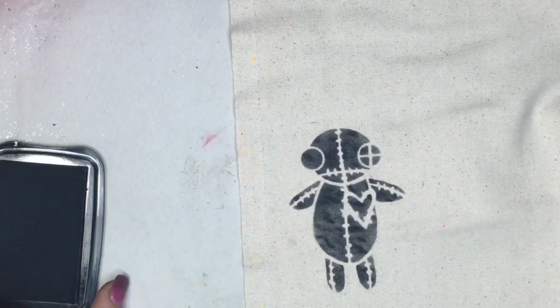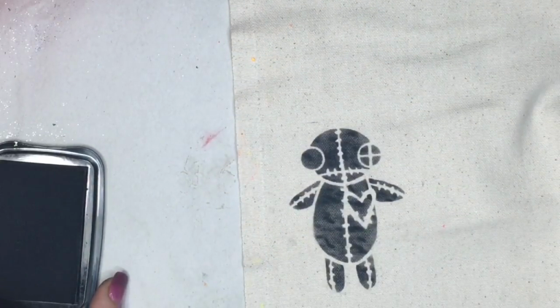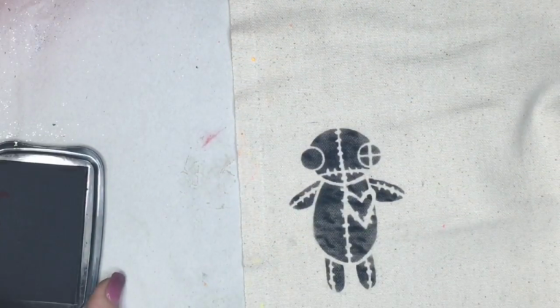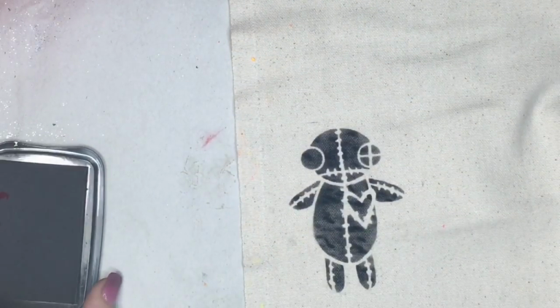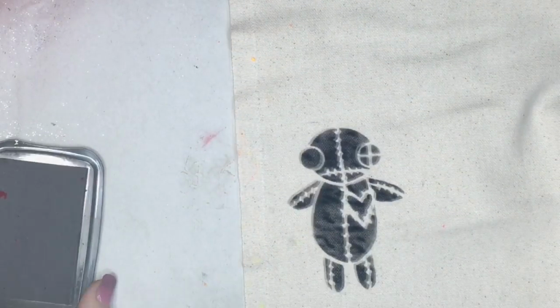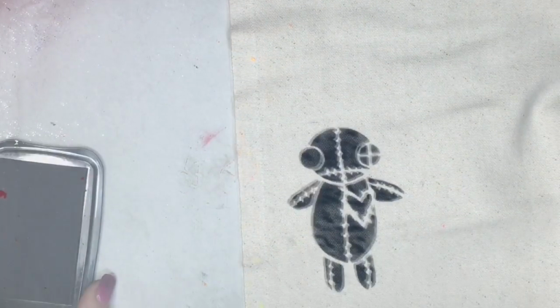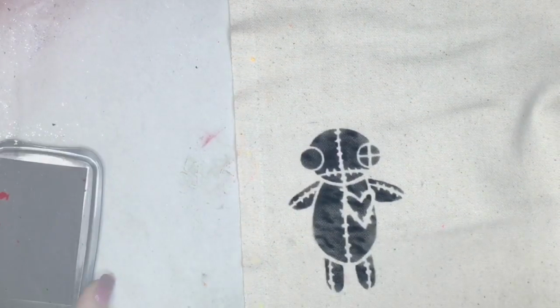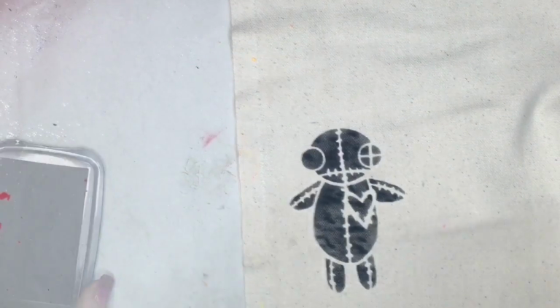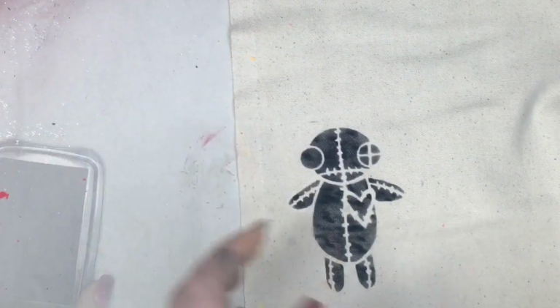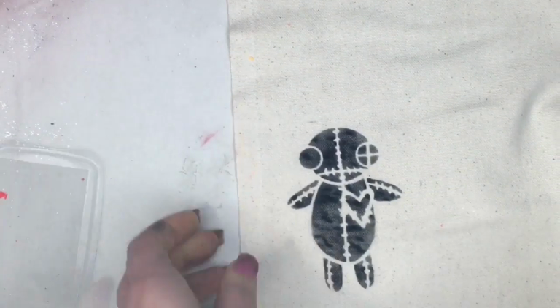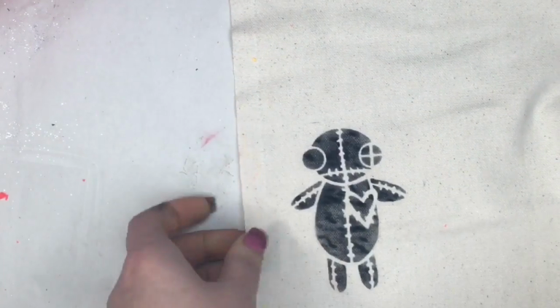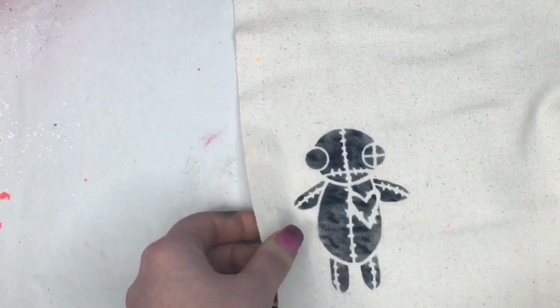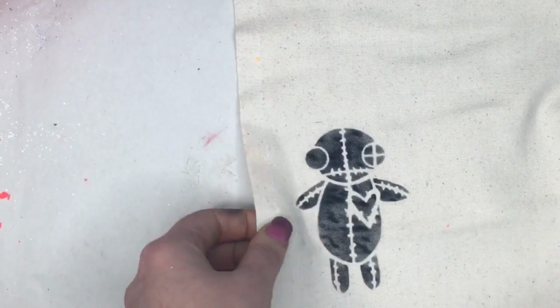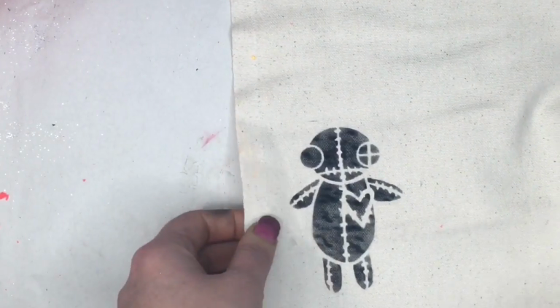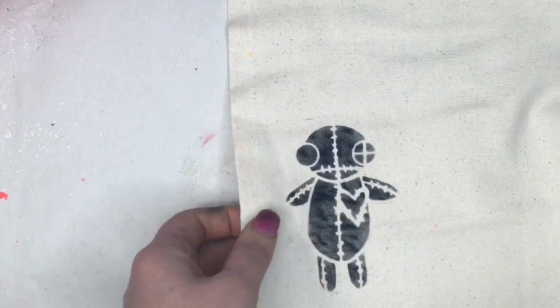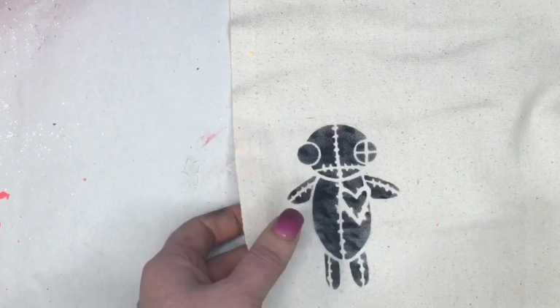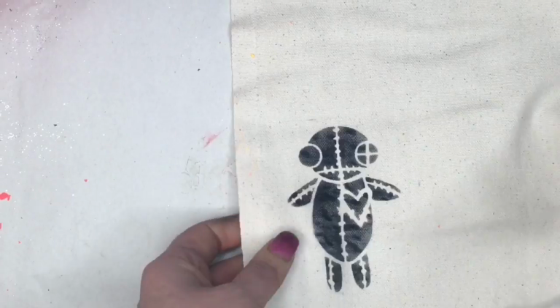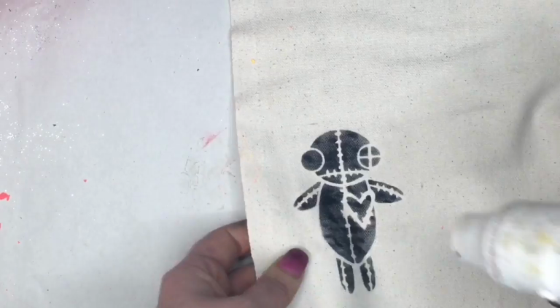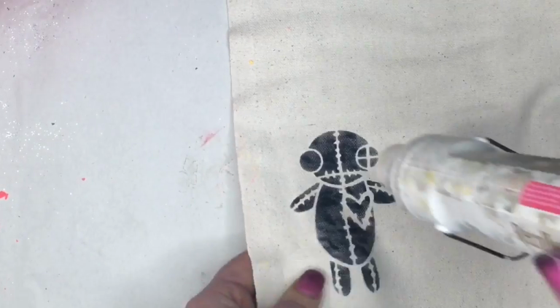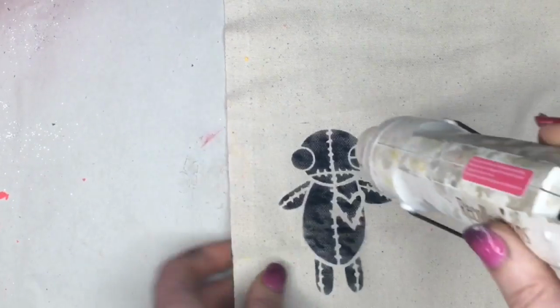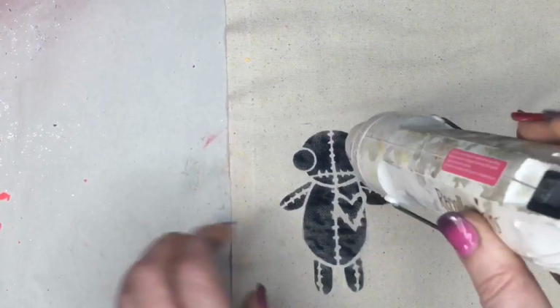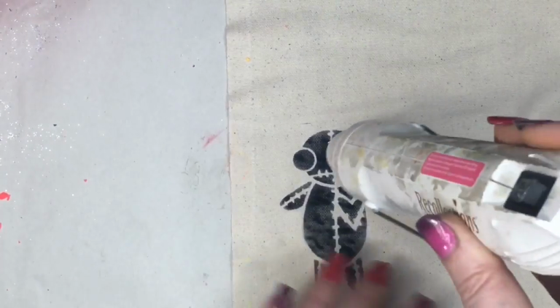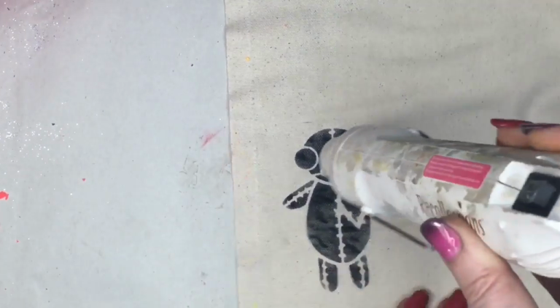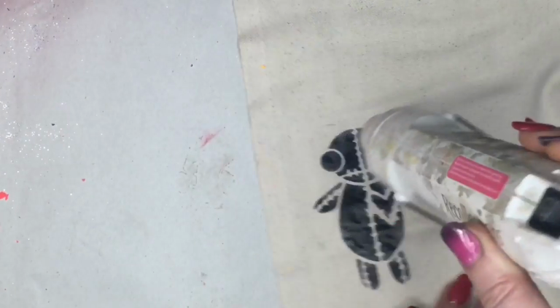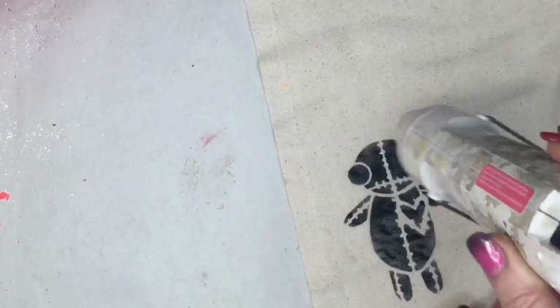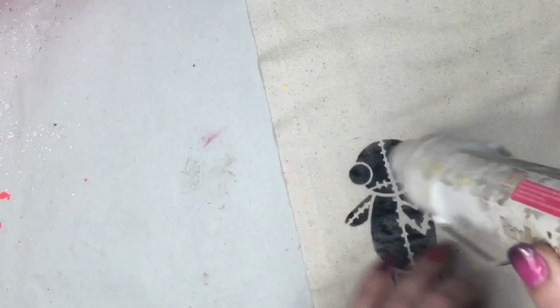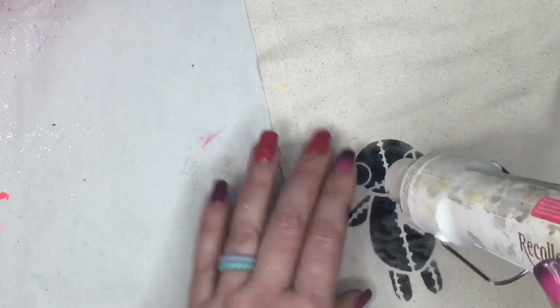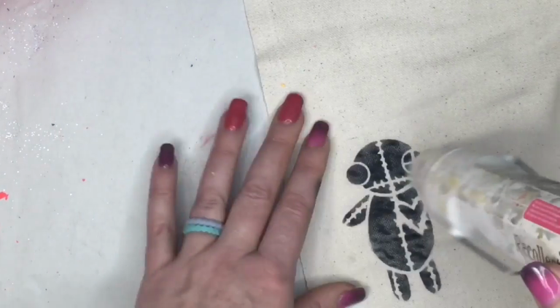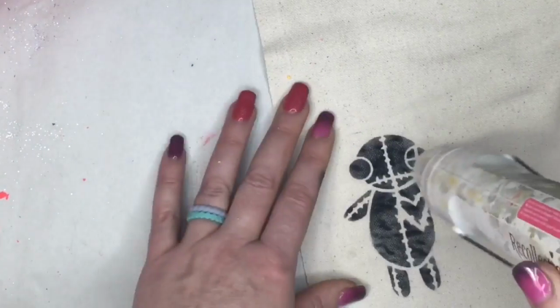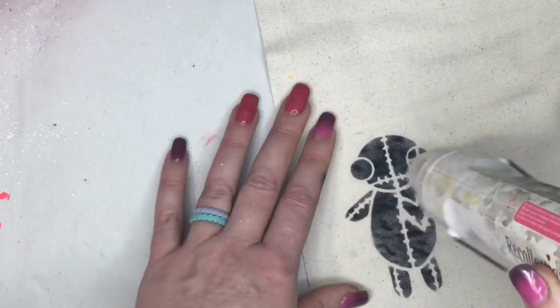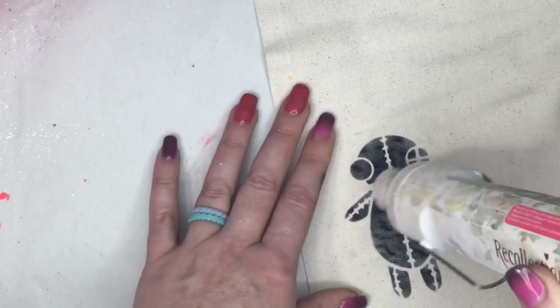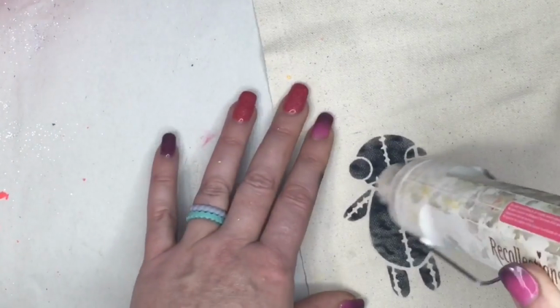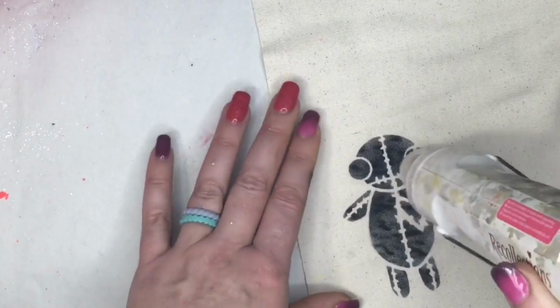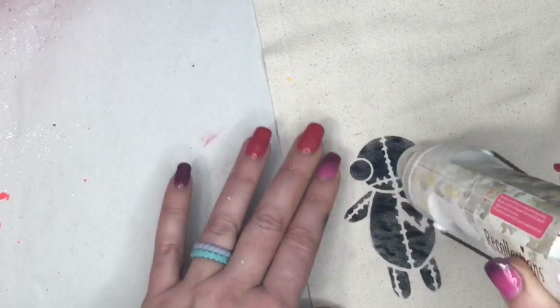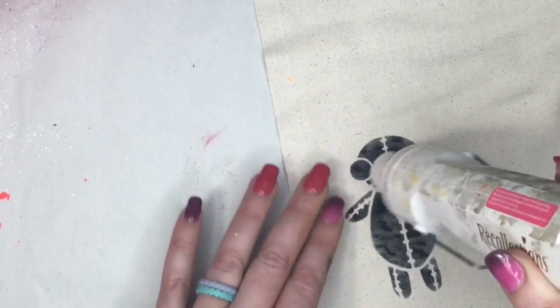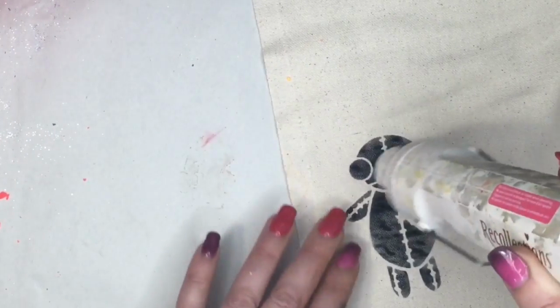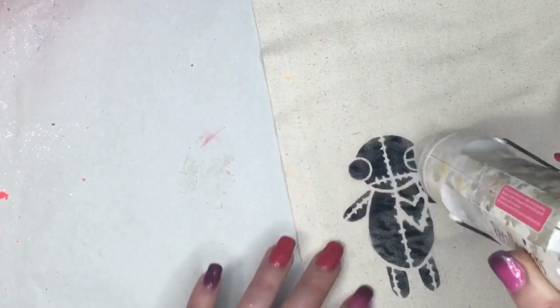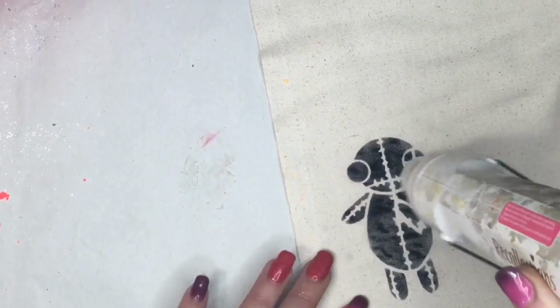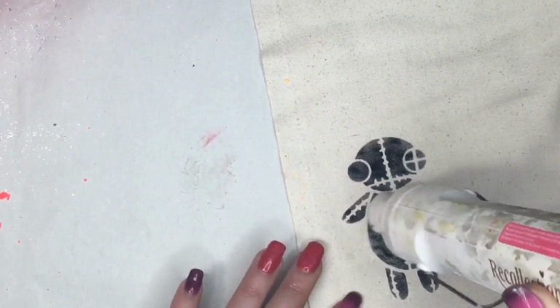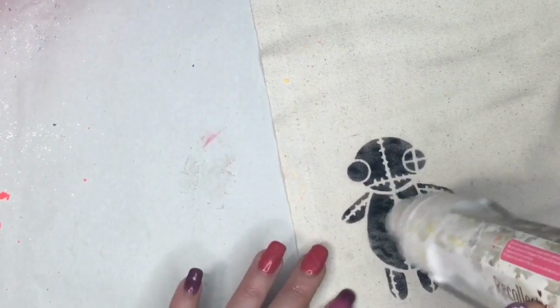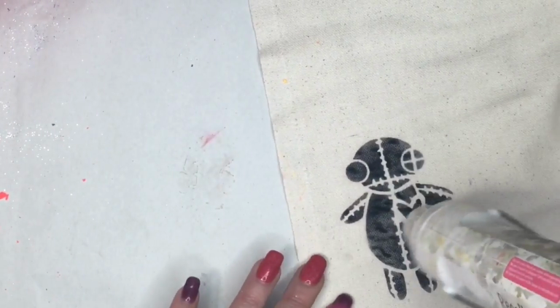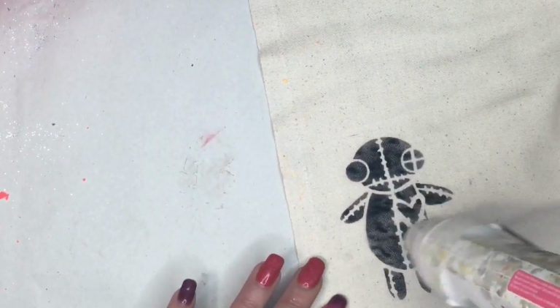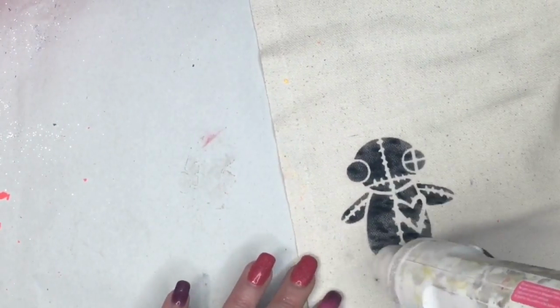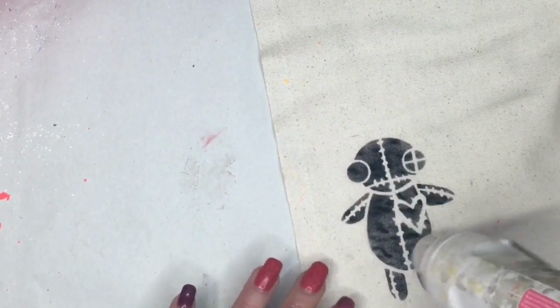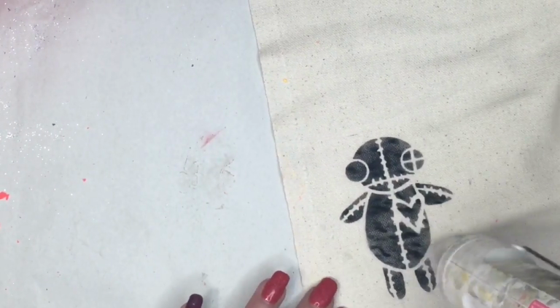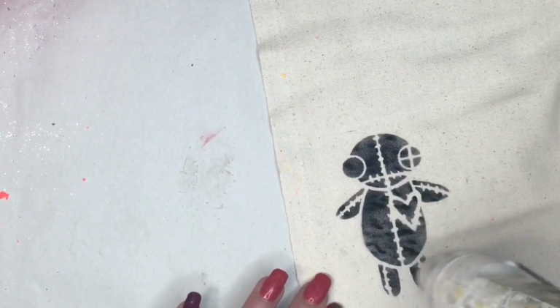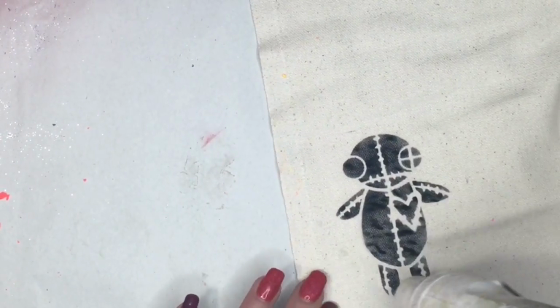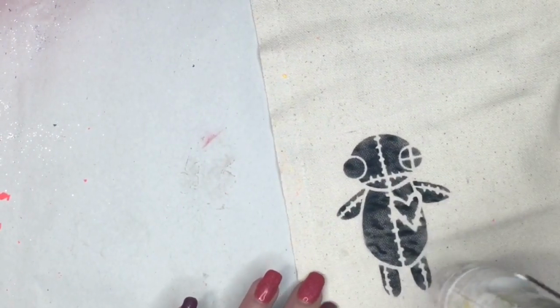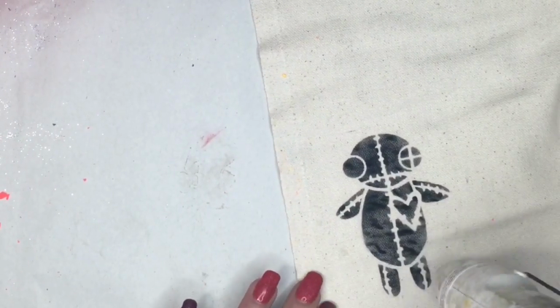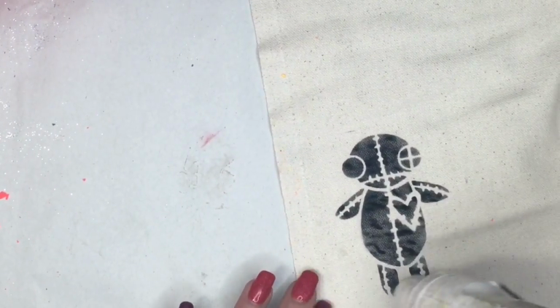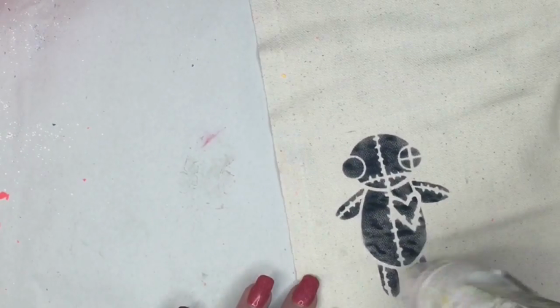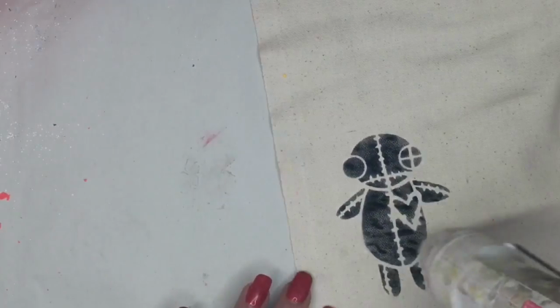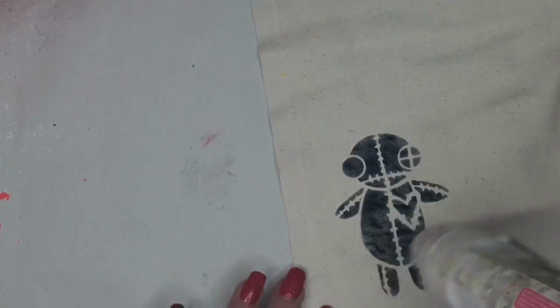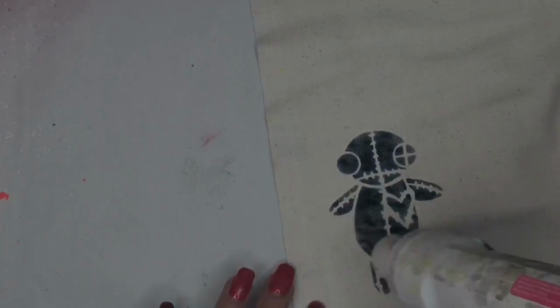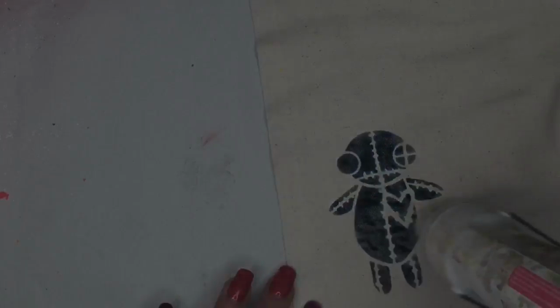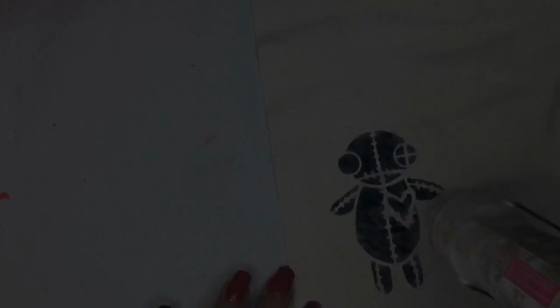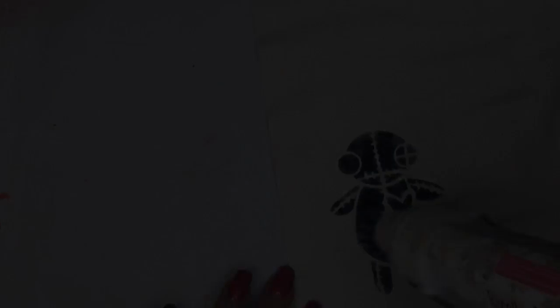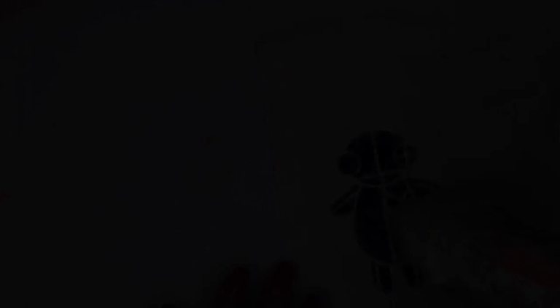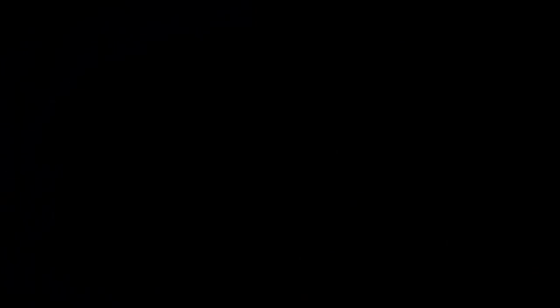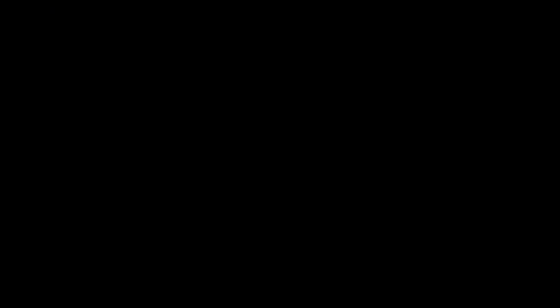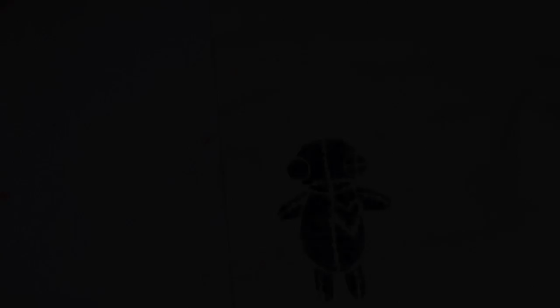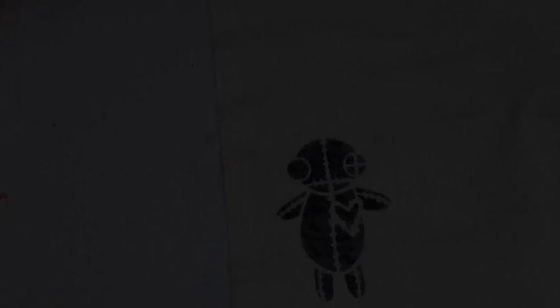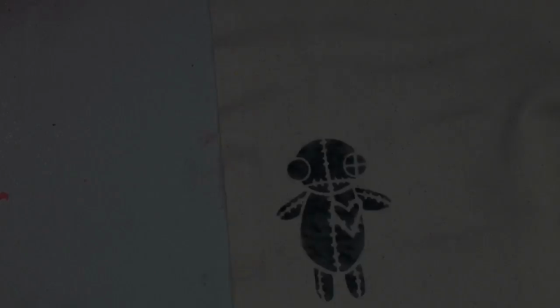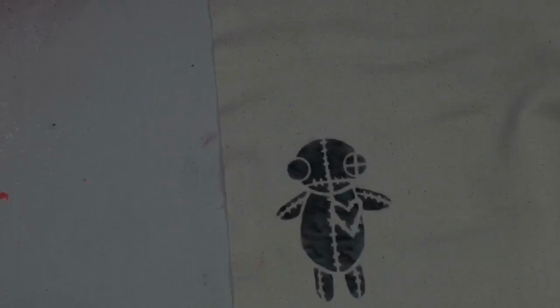I just love him like this. I'm going to heat set this a little bit — this will also help the Stays On ink dry, as it does take a little while to dry.